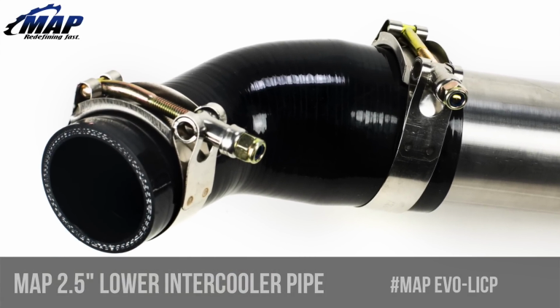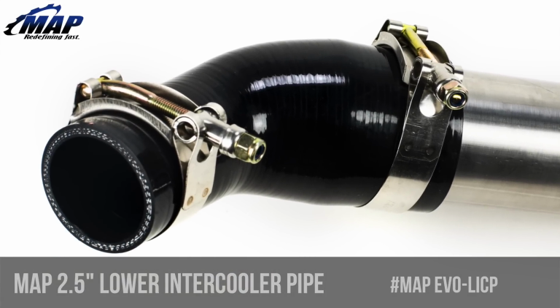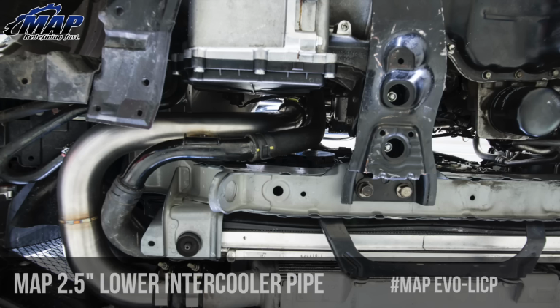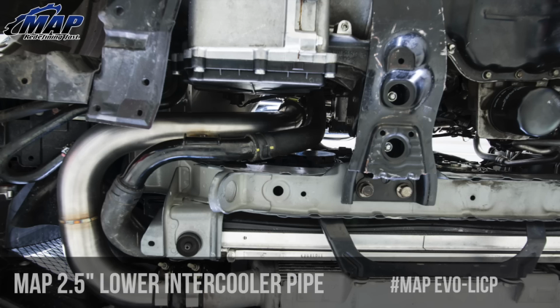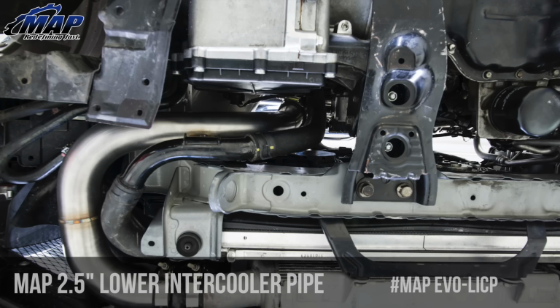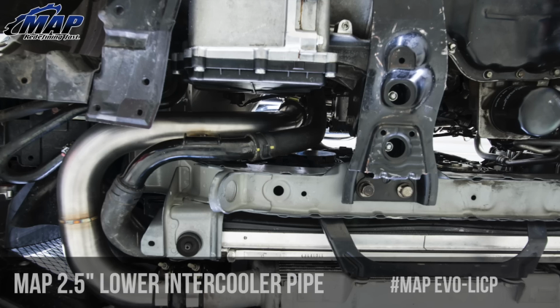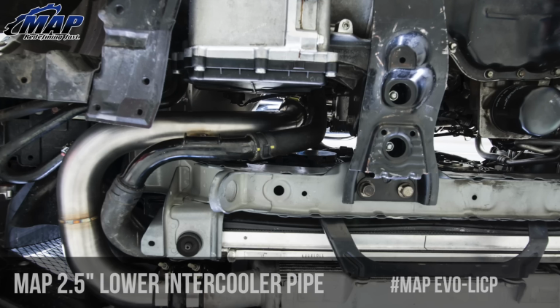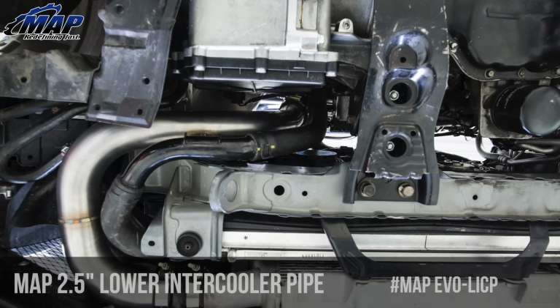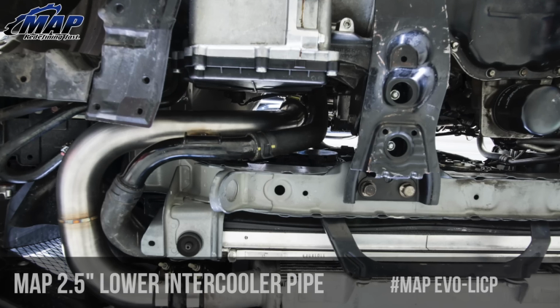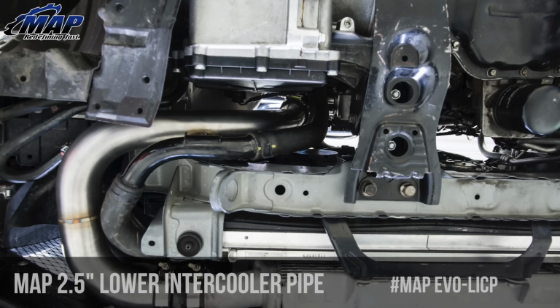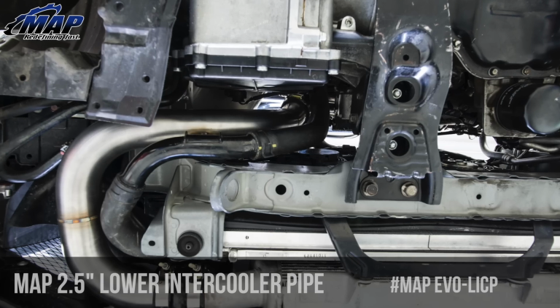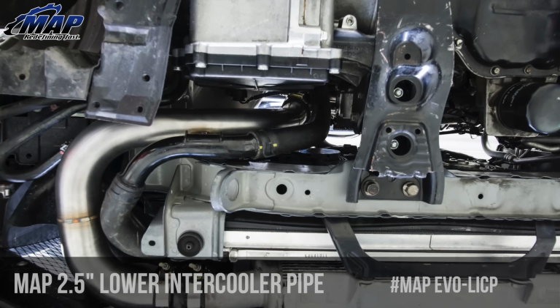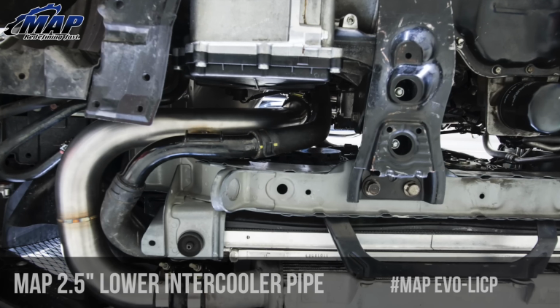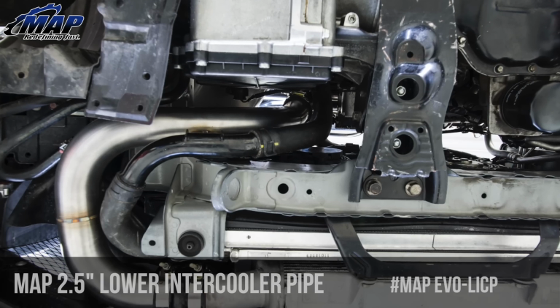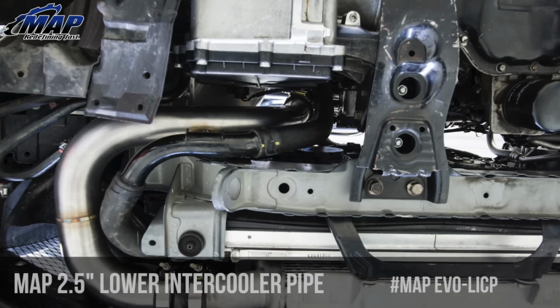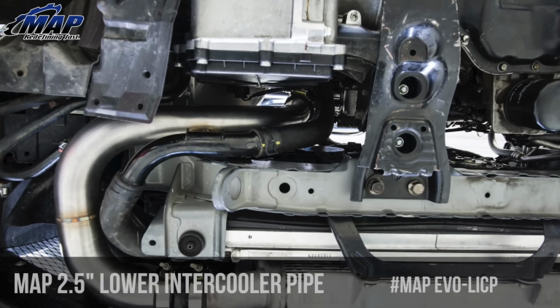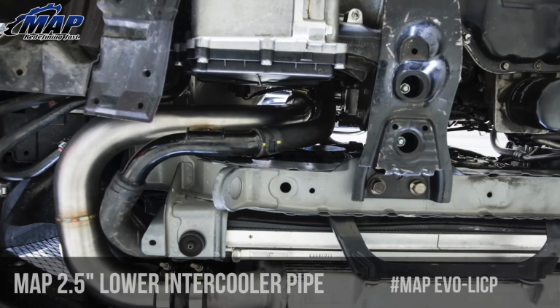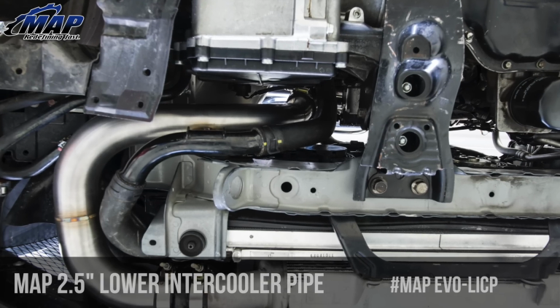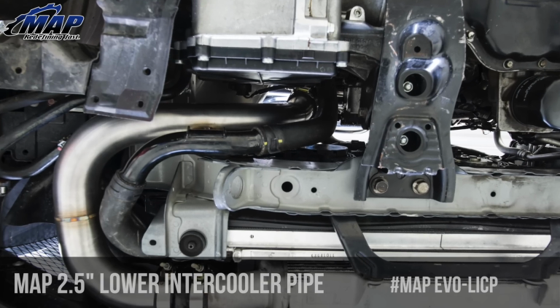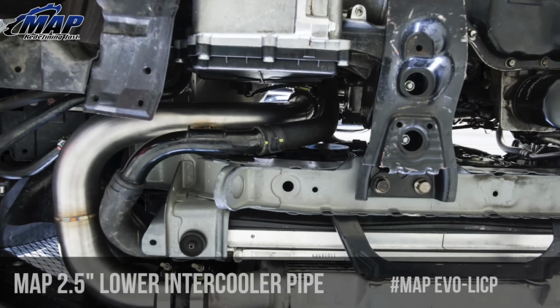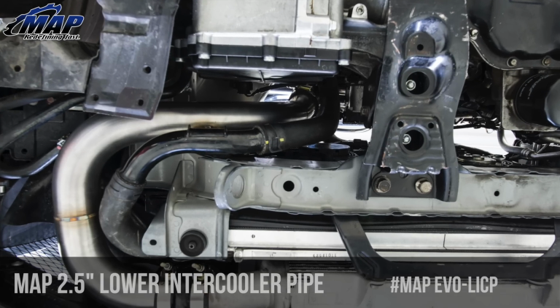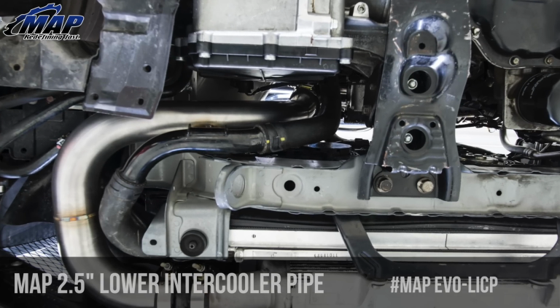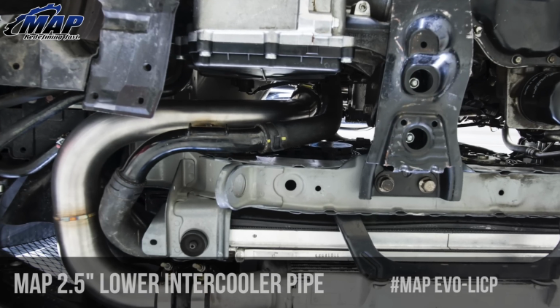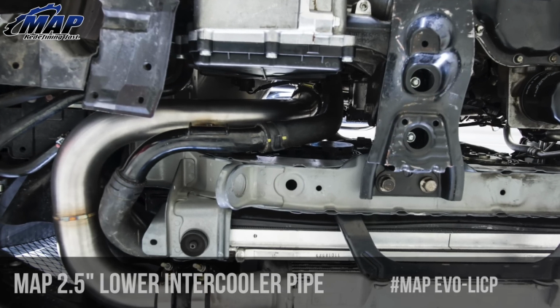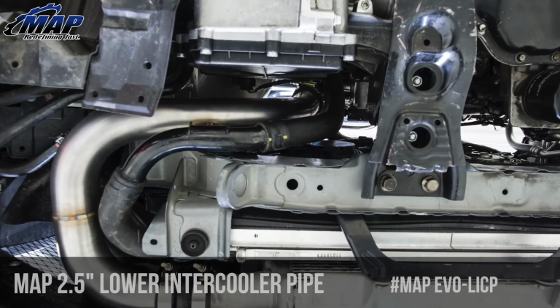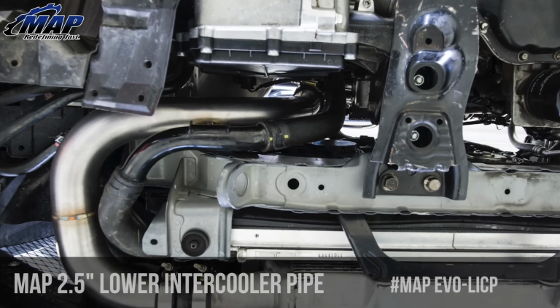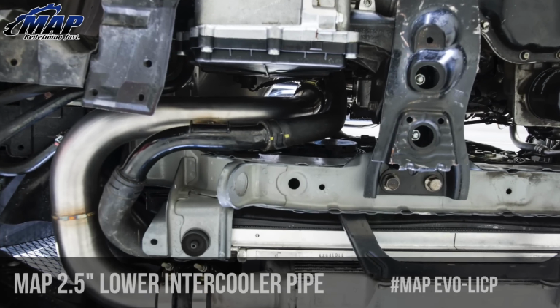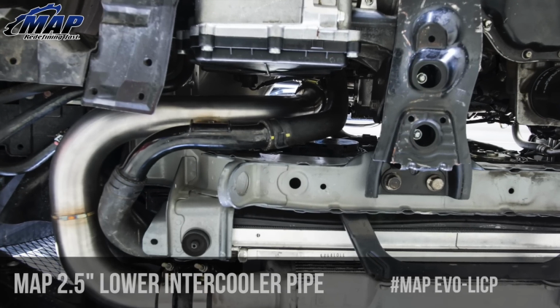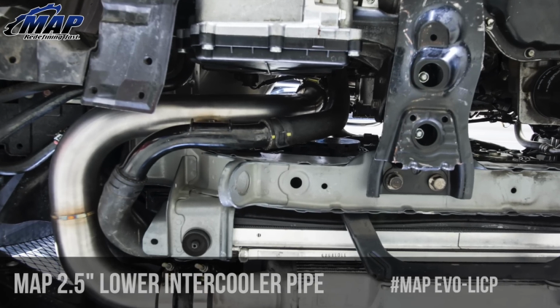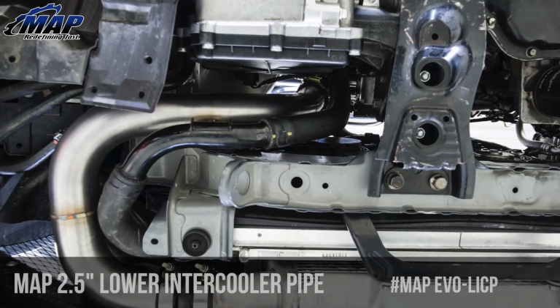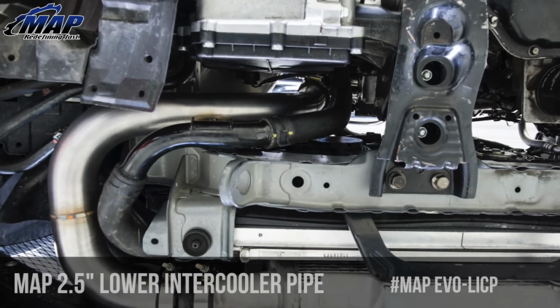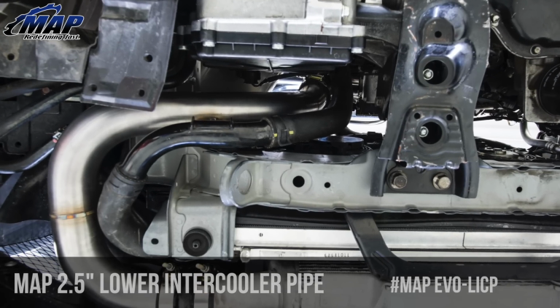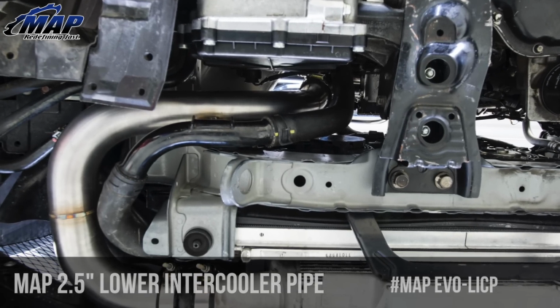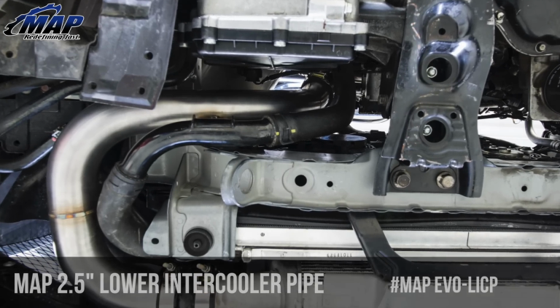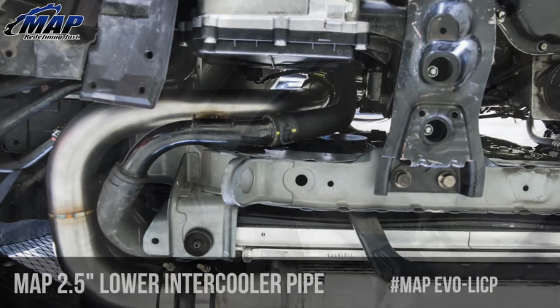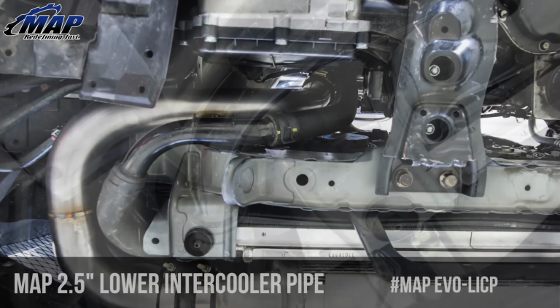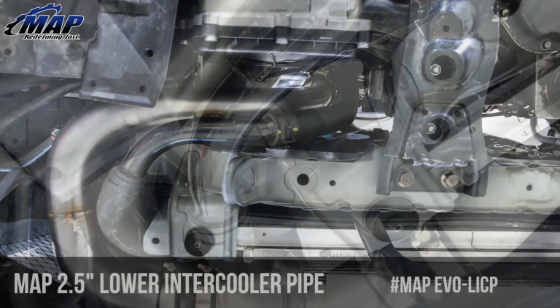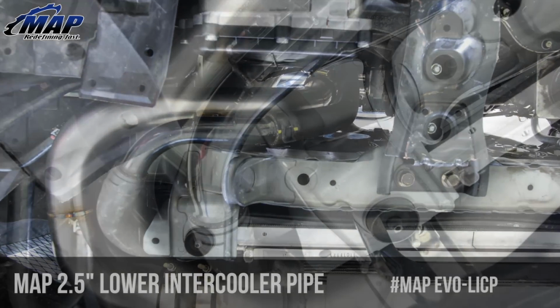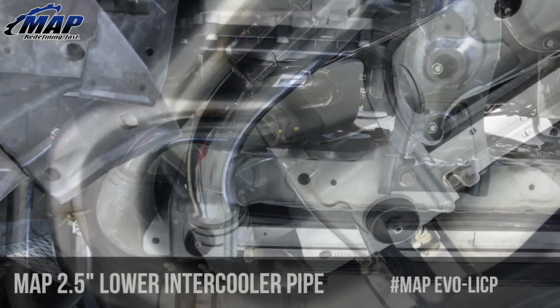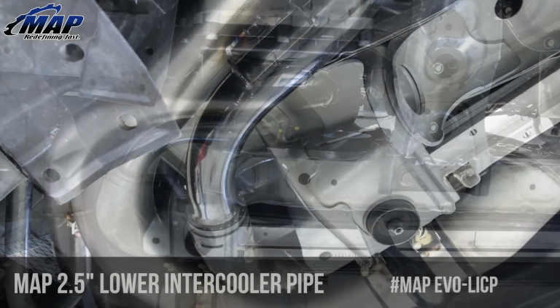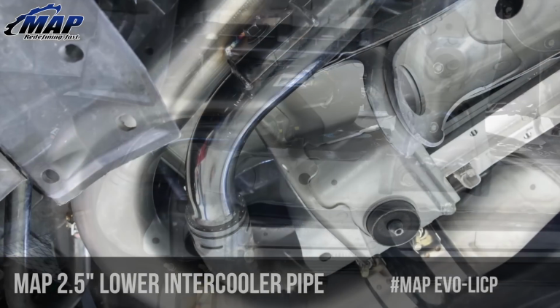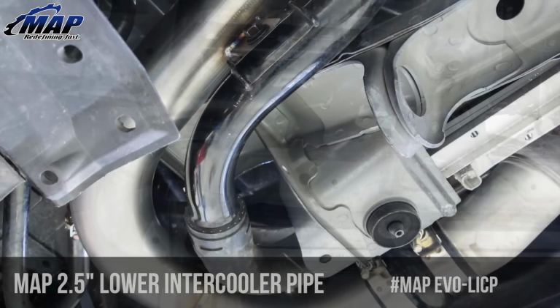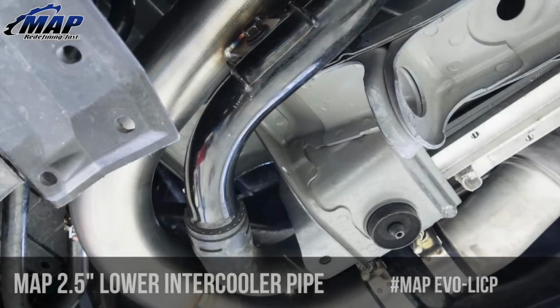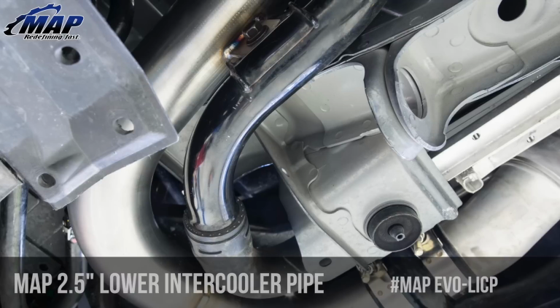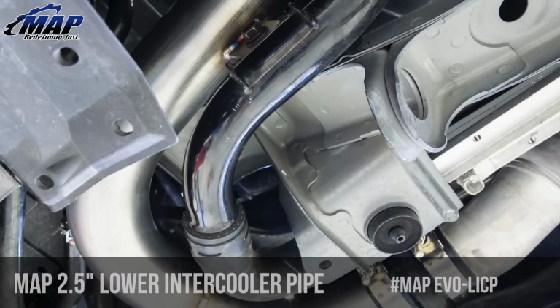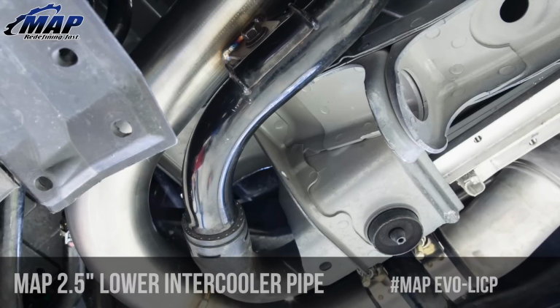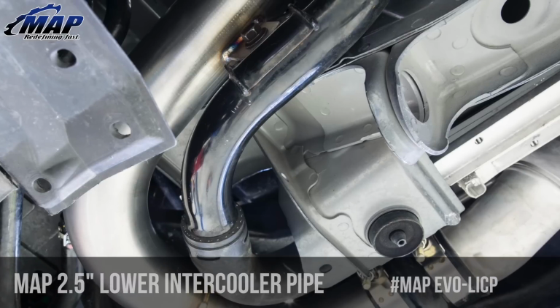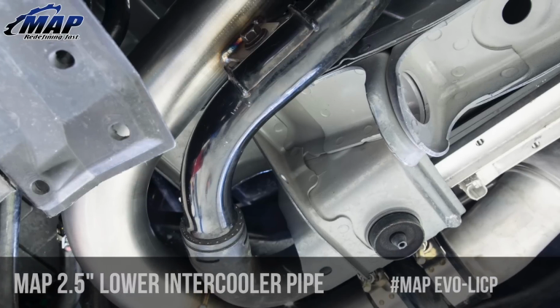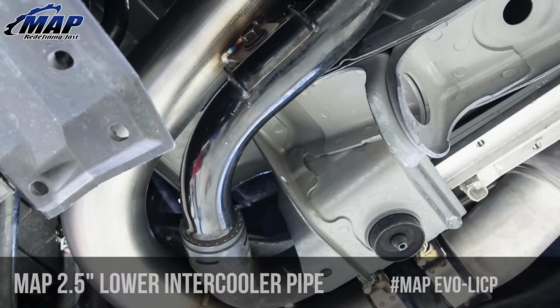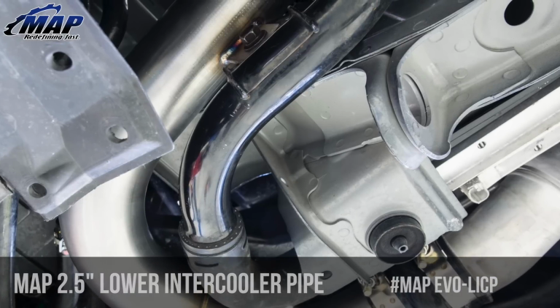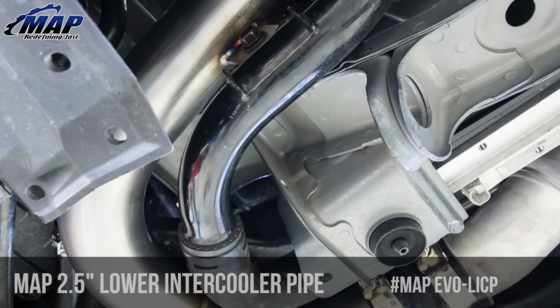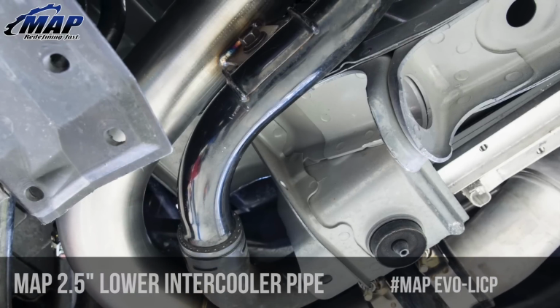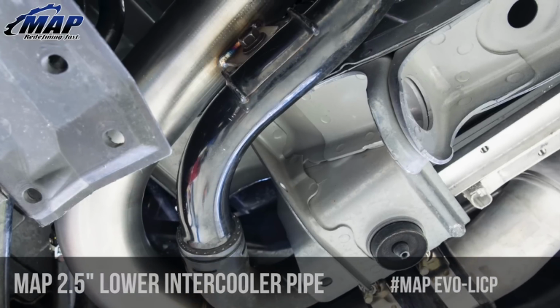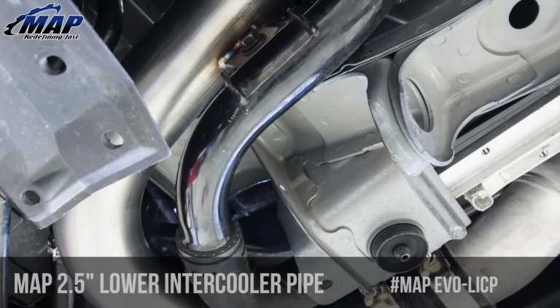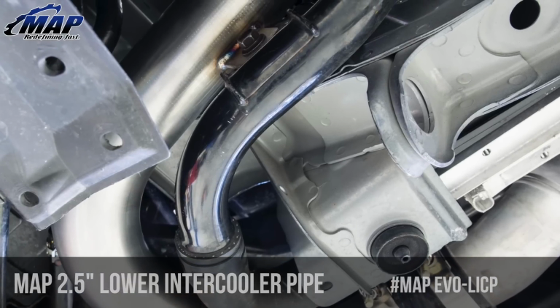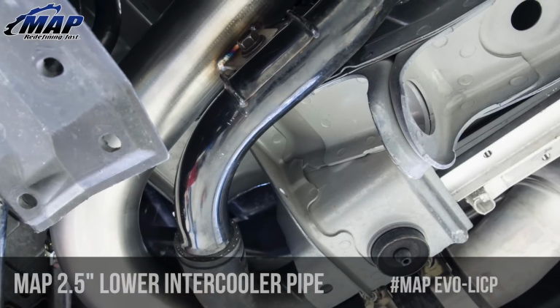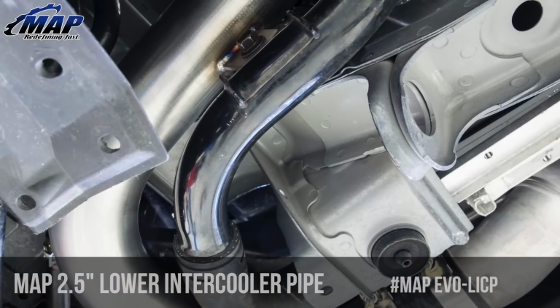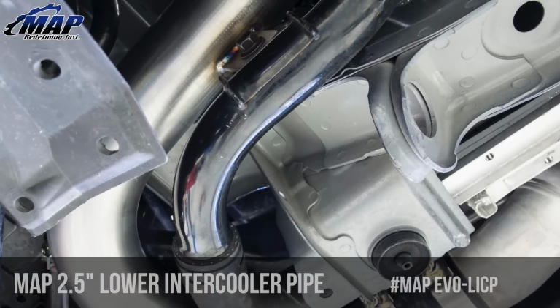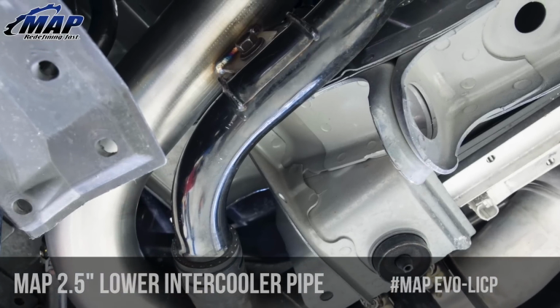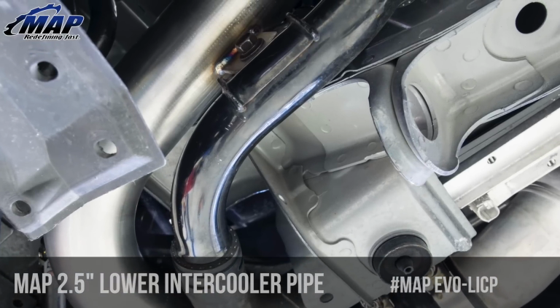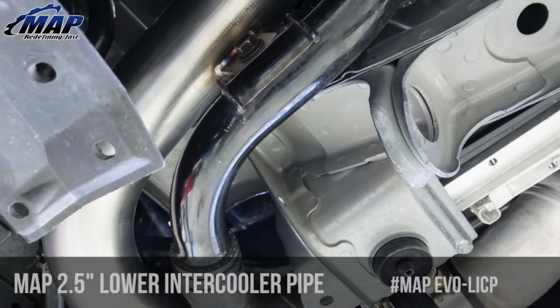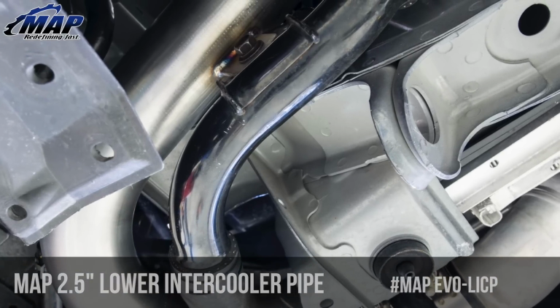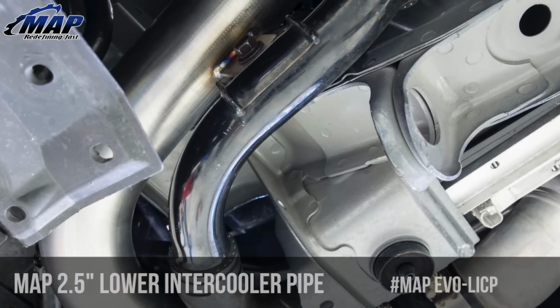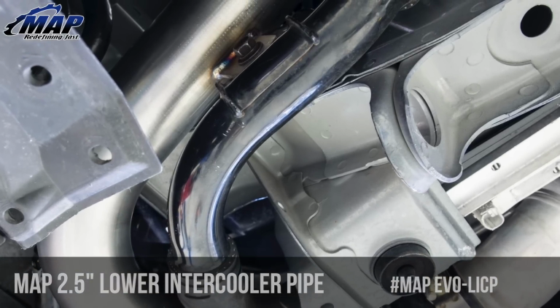This piping should fit with most intercoolers with 2.5-inch outlets, and can fit others with some modification as long as the turbo is in the stock location.